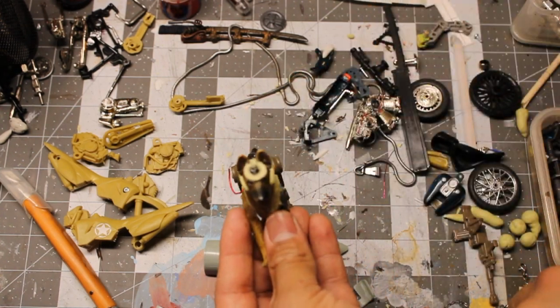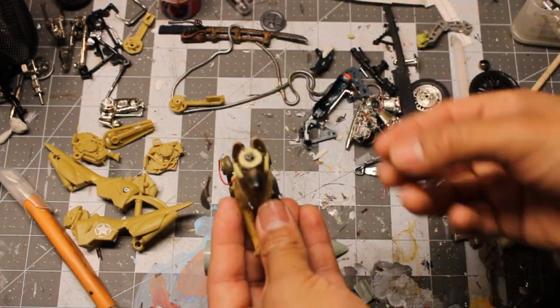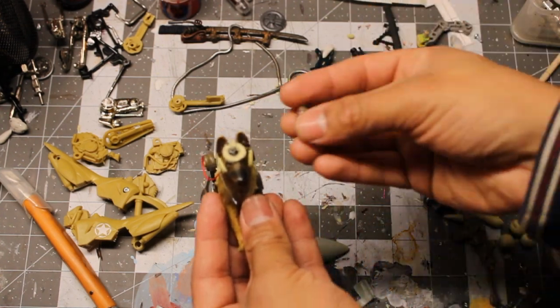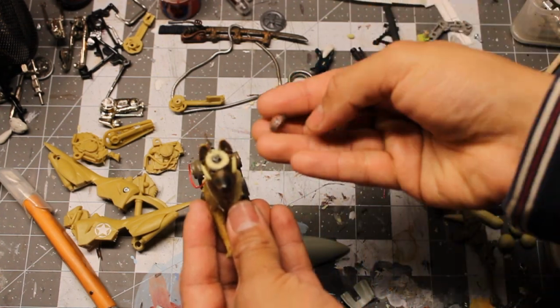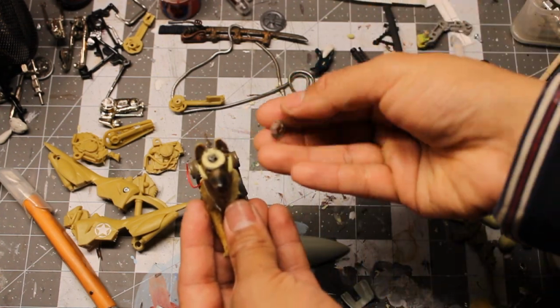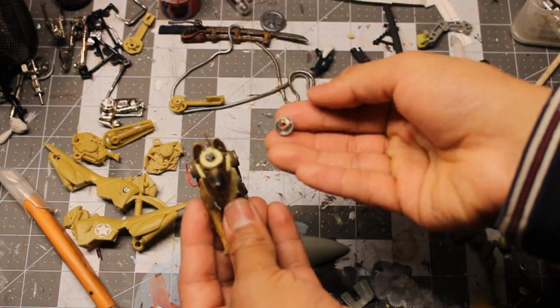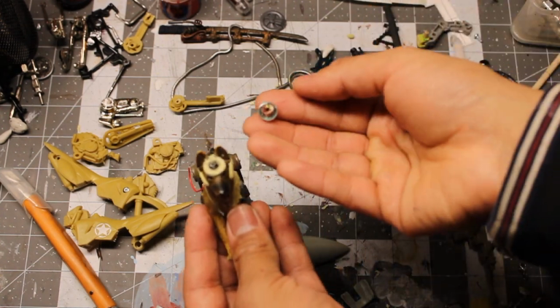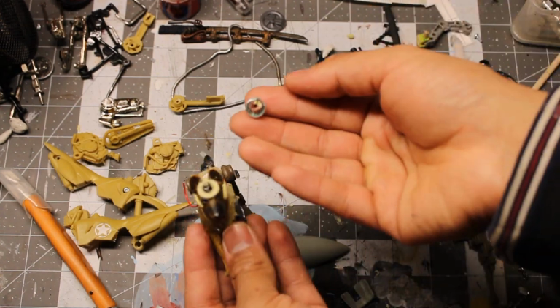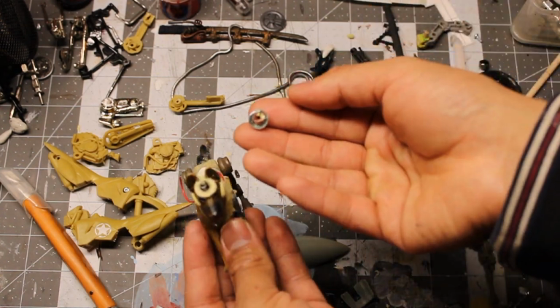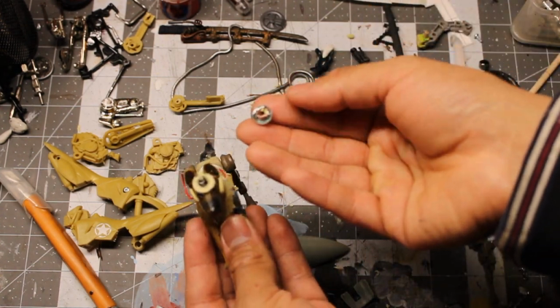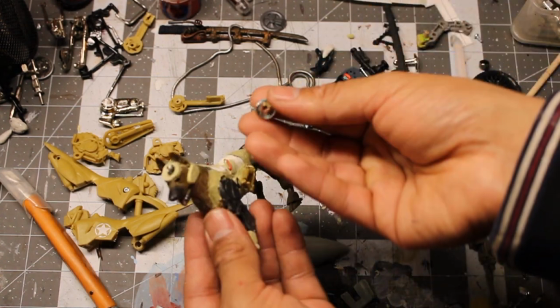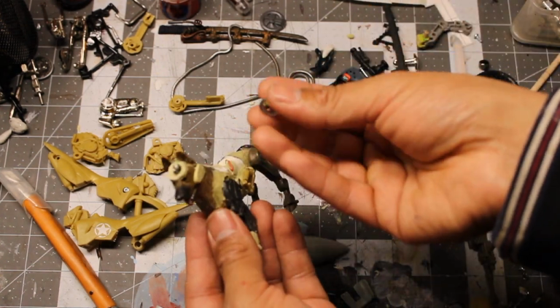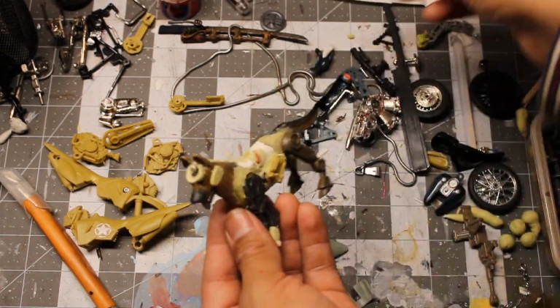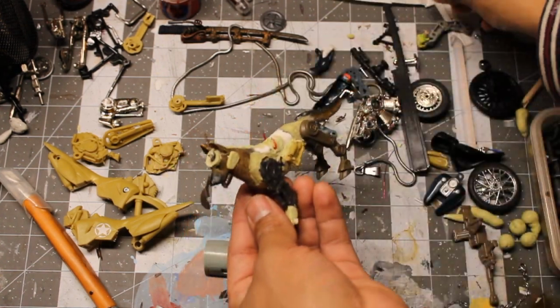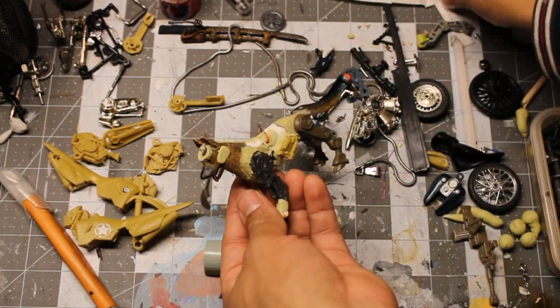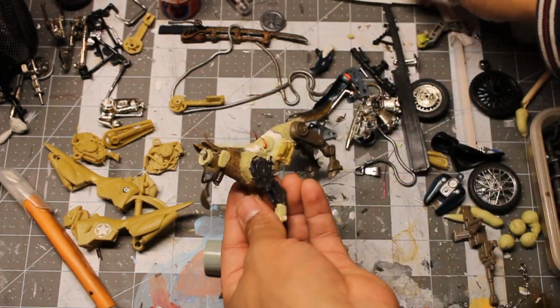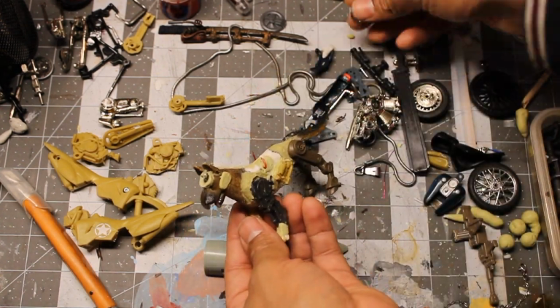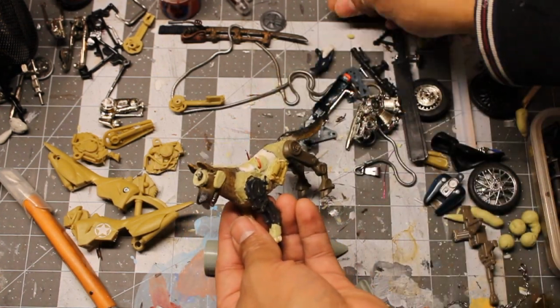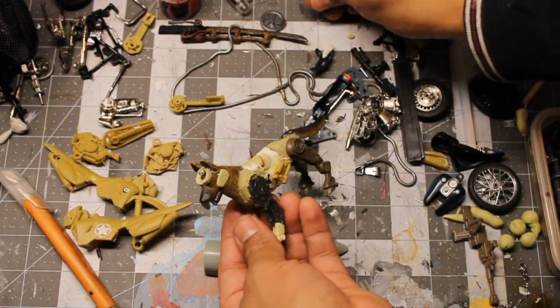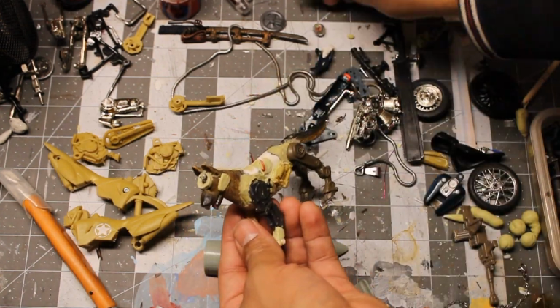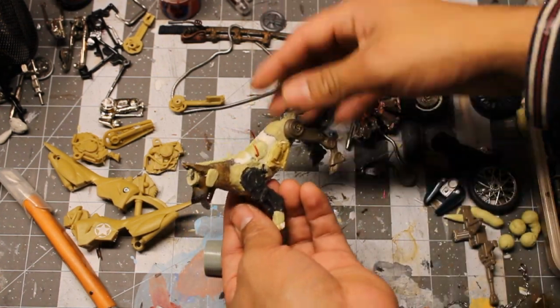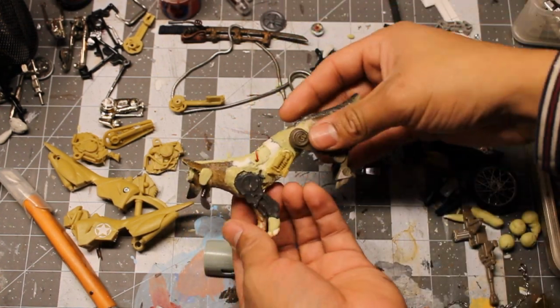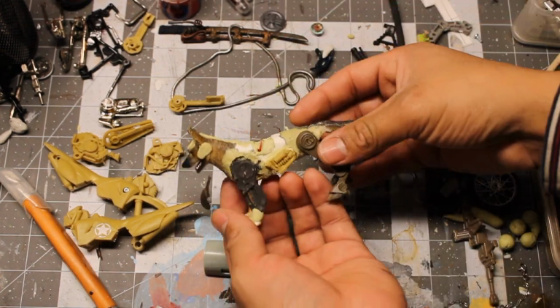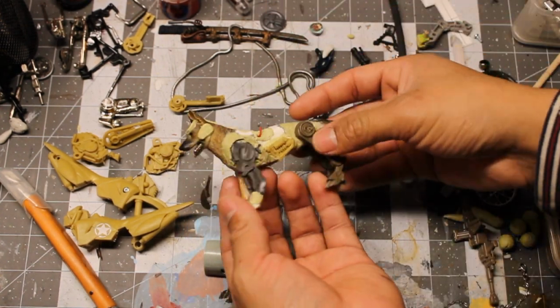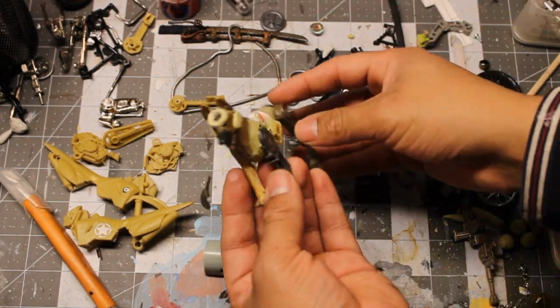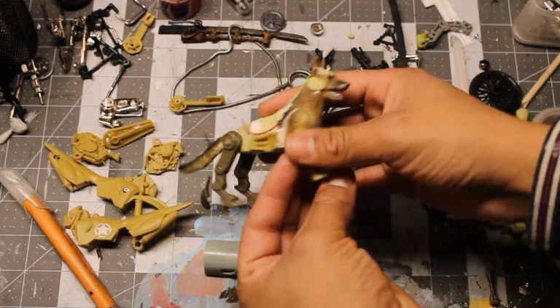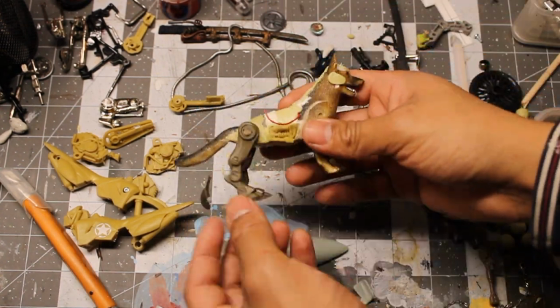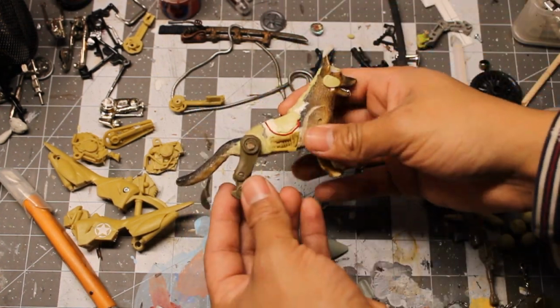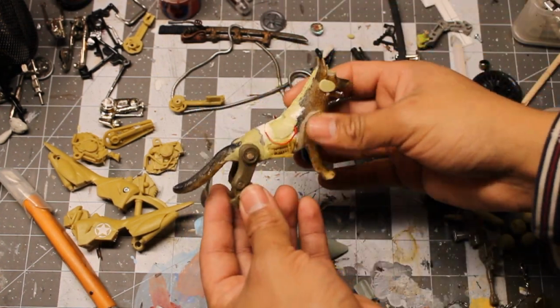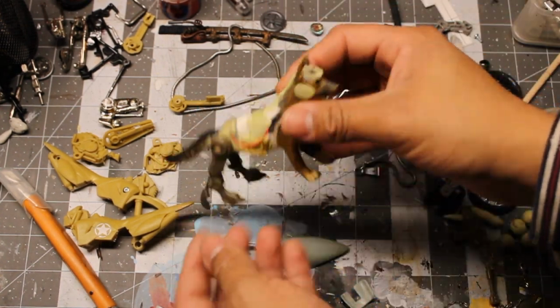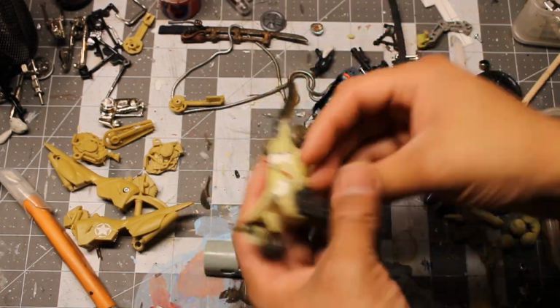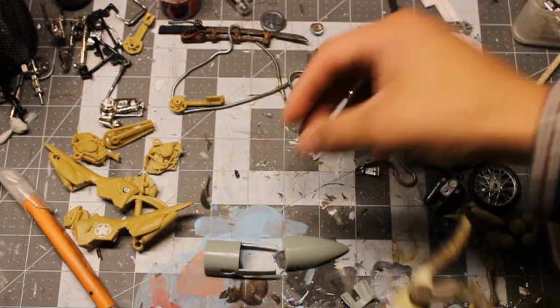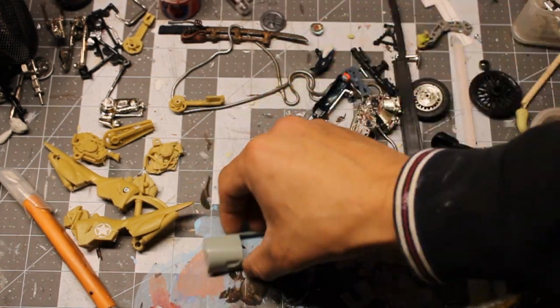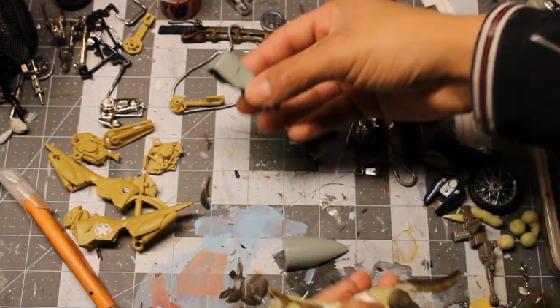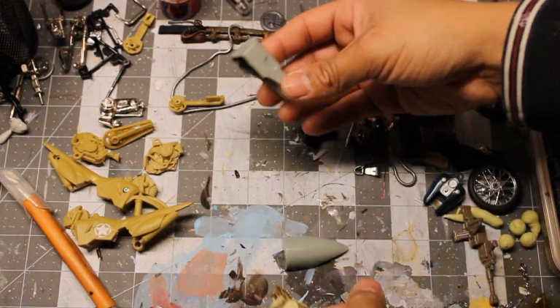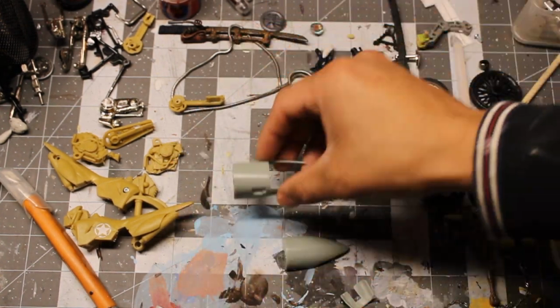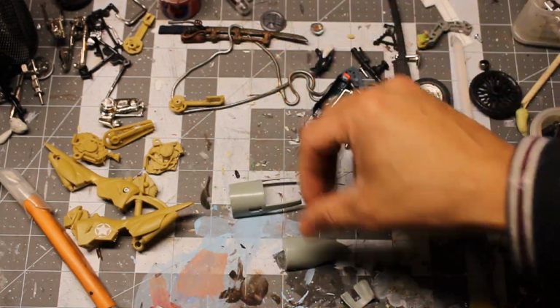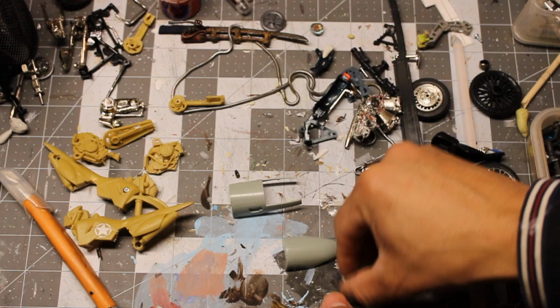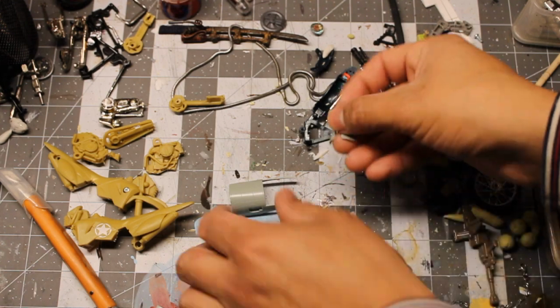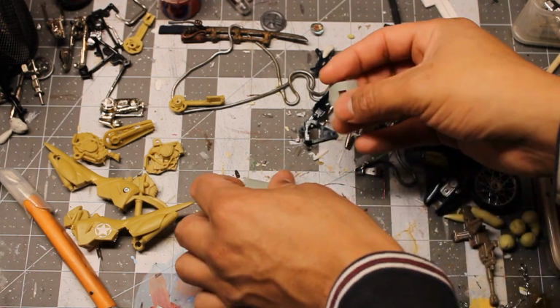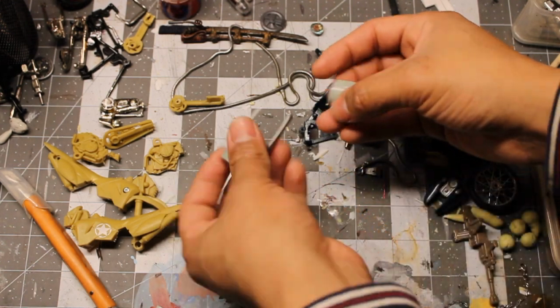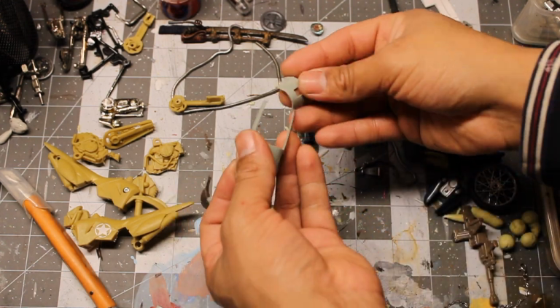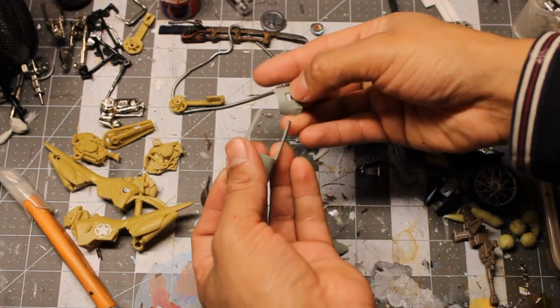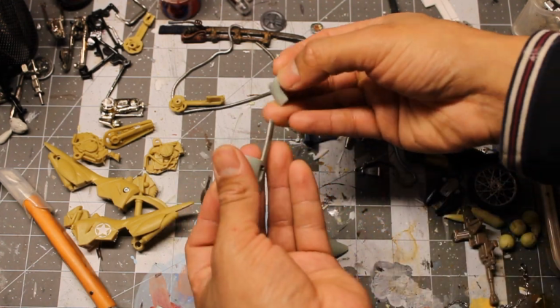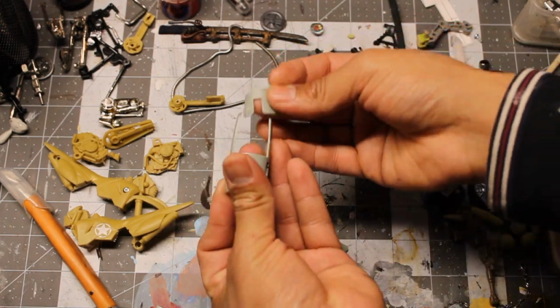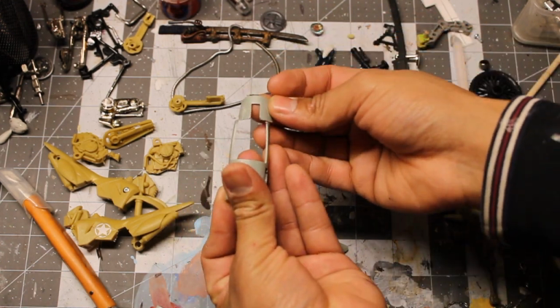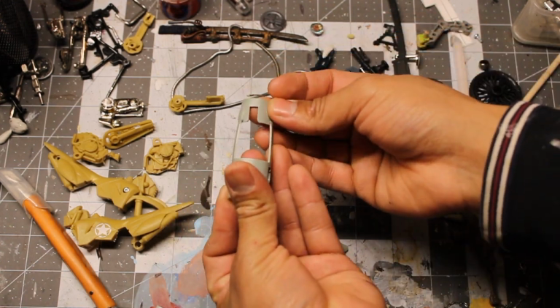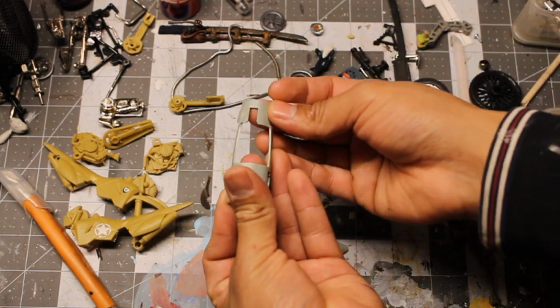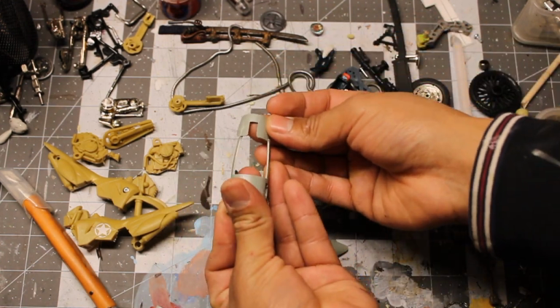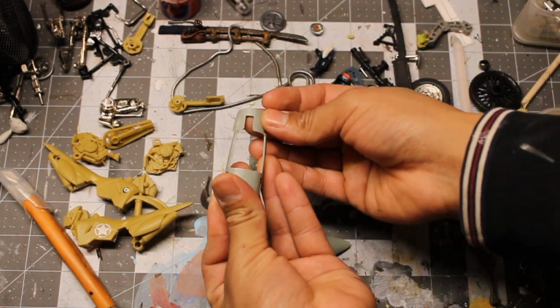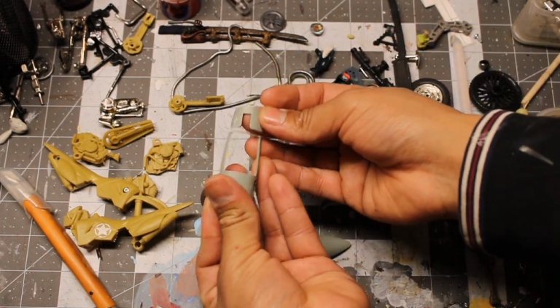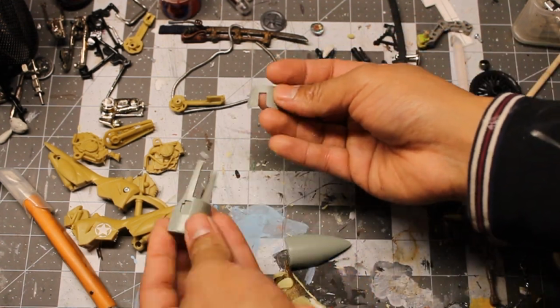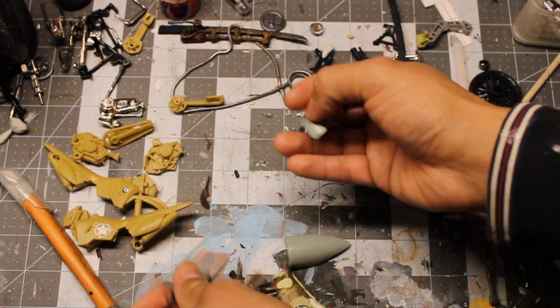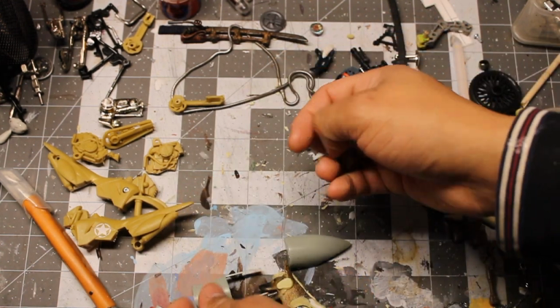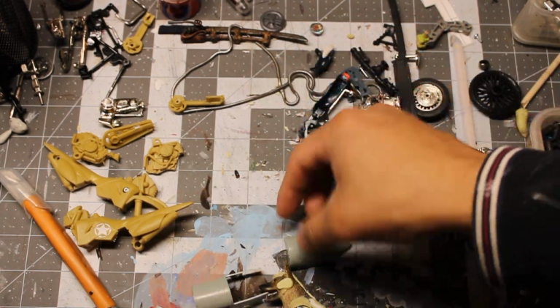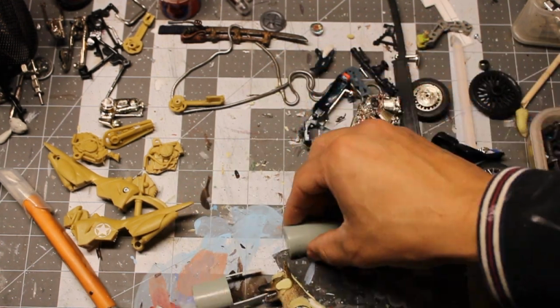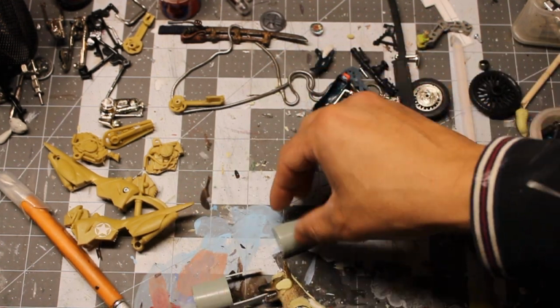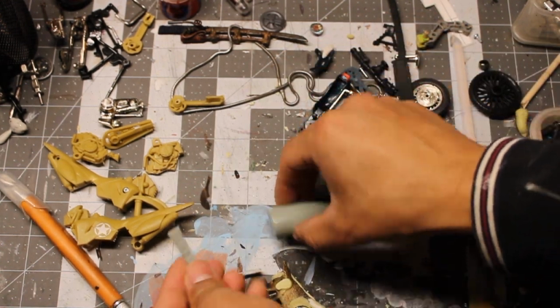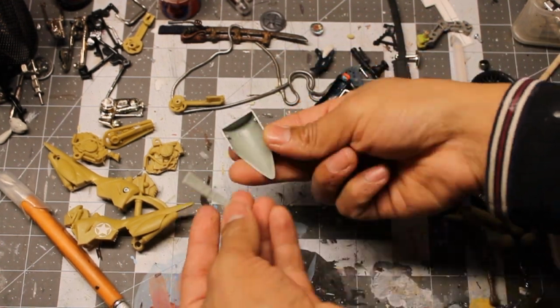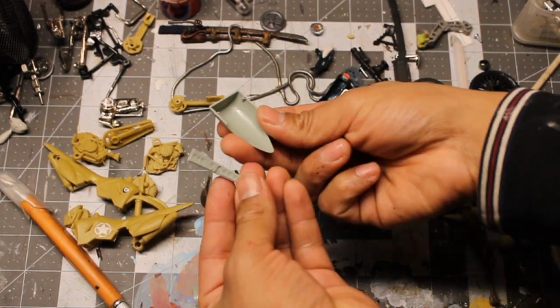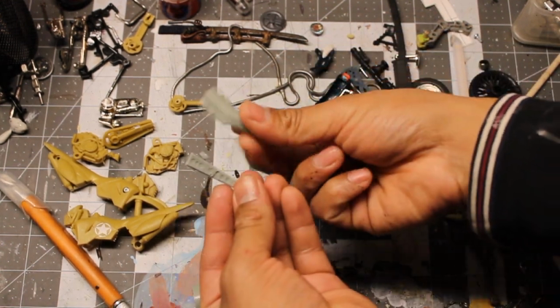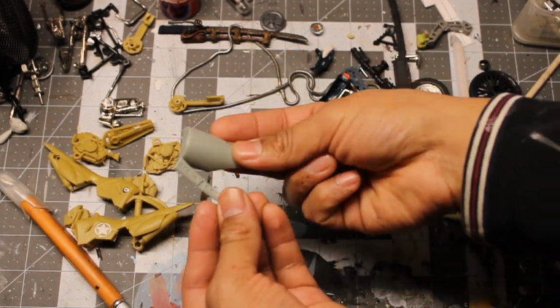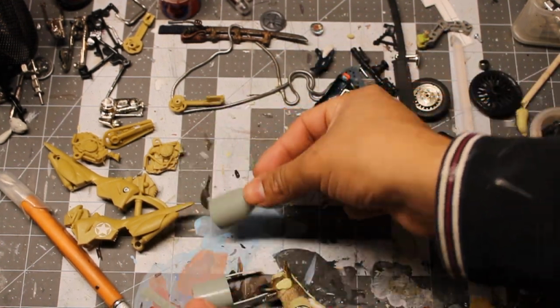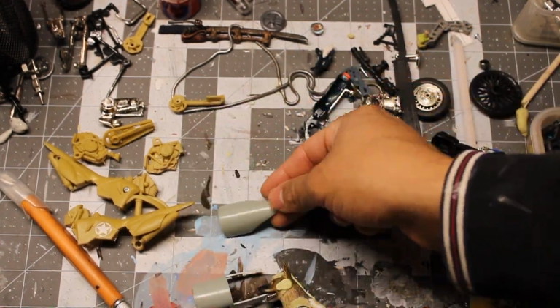I went back to the airplane kit and got some more parts from the turbines to put some stylish plates on Rex.